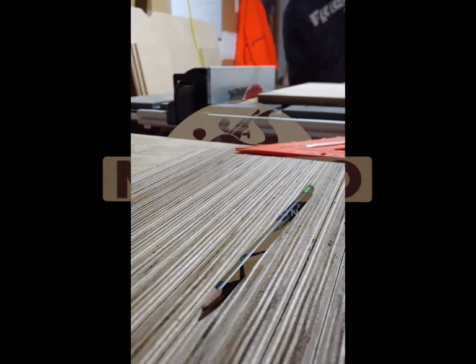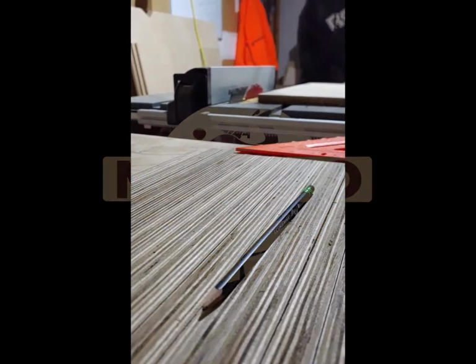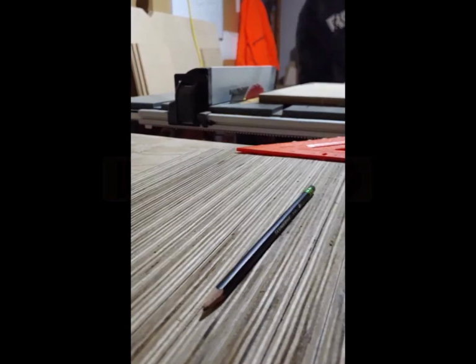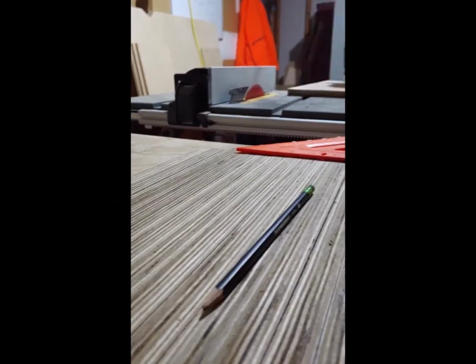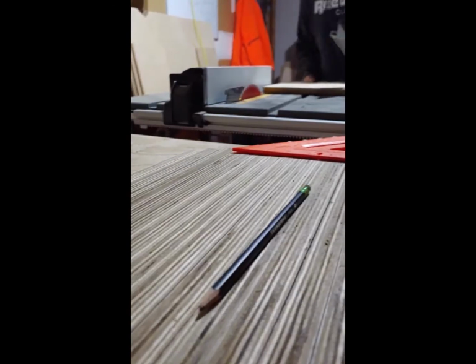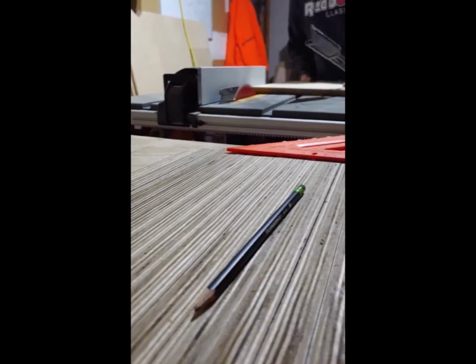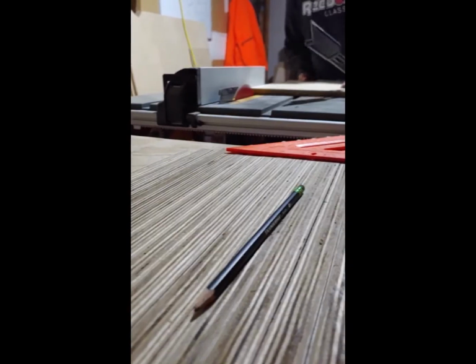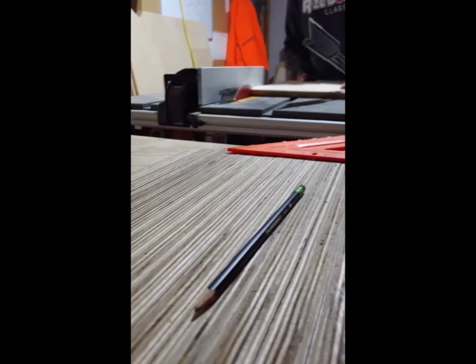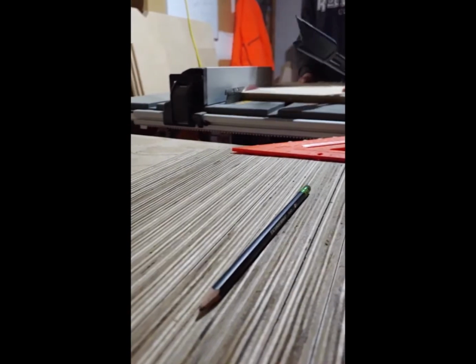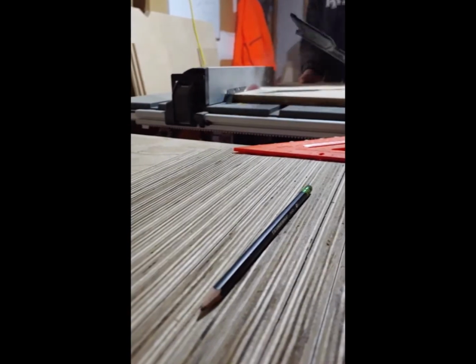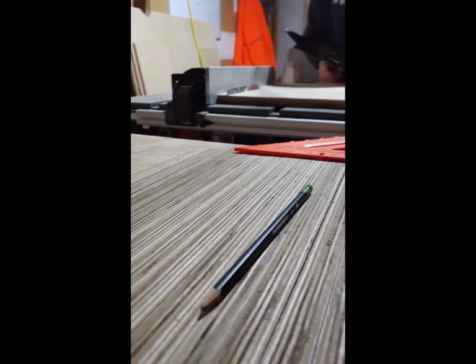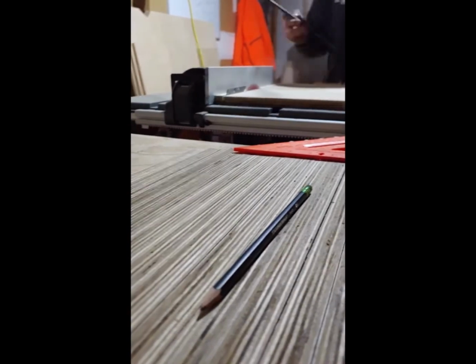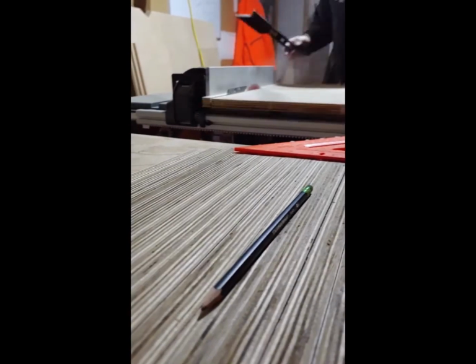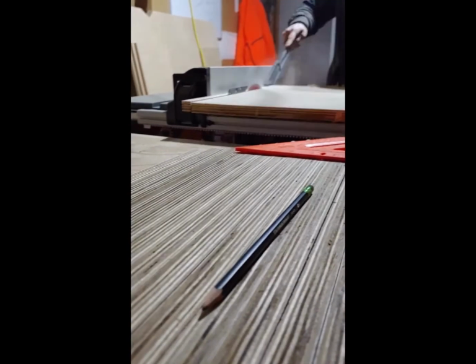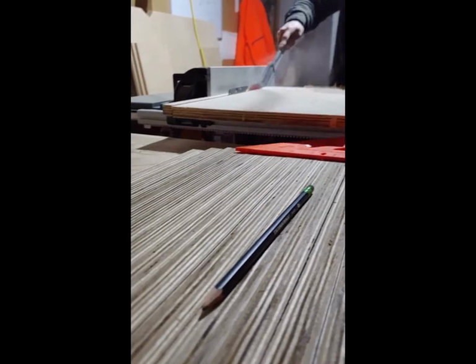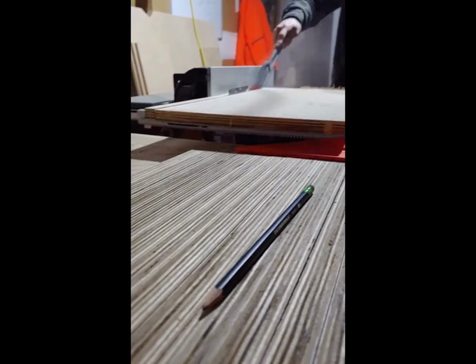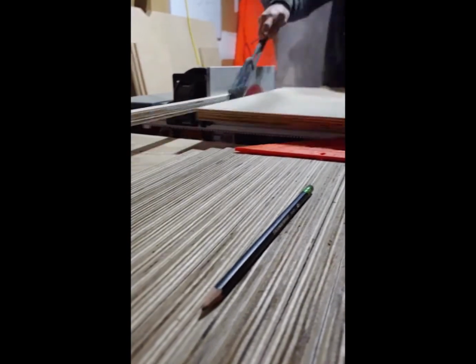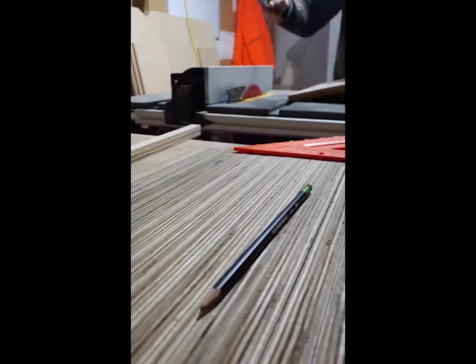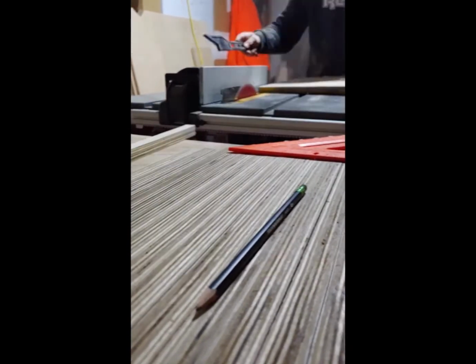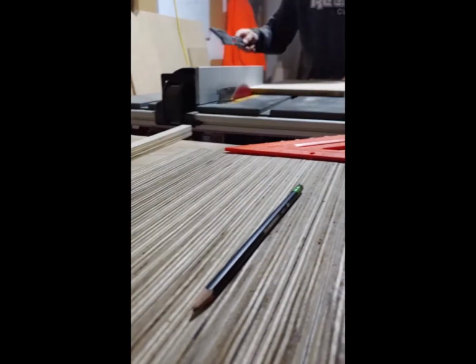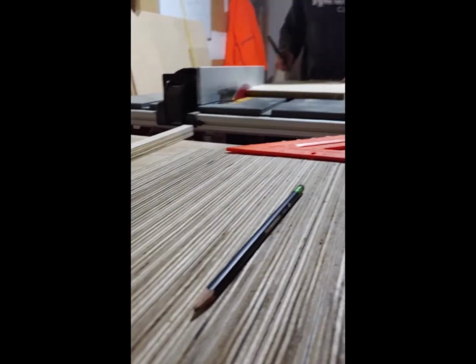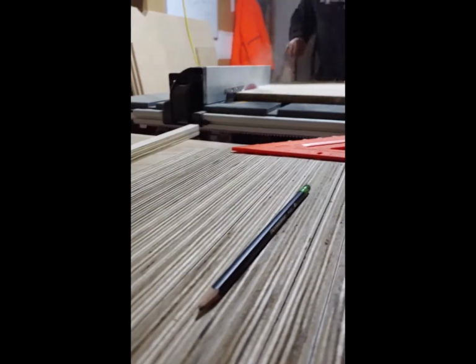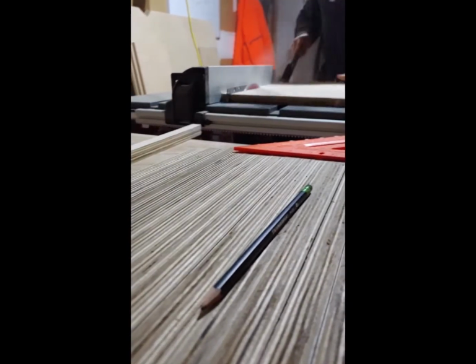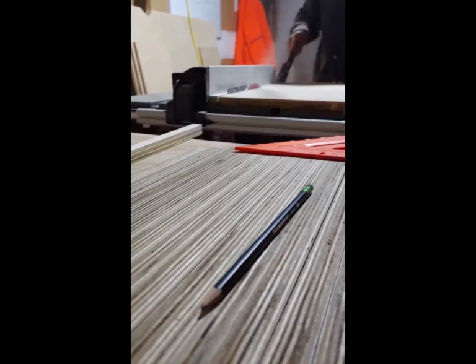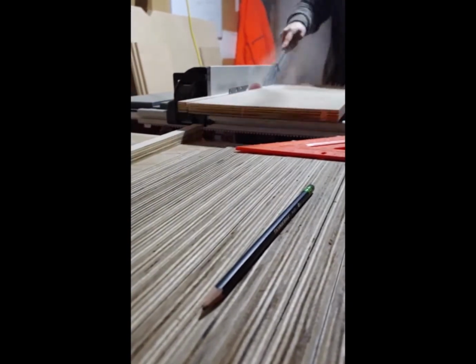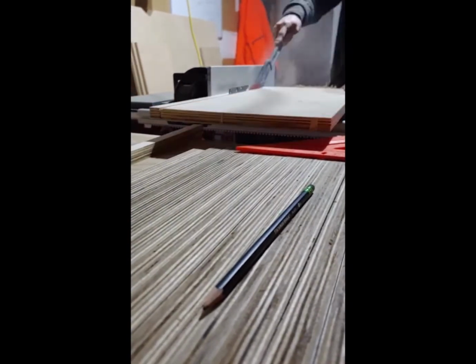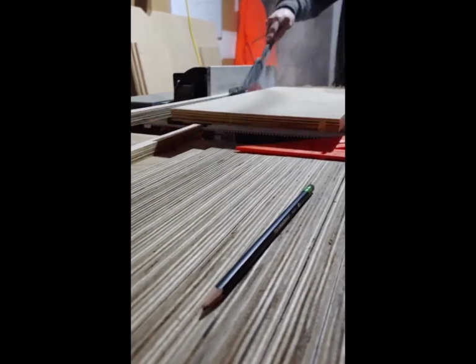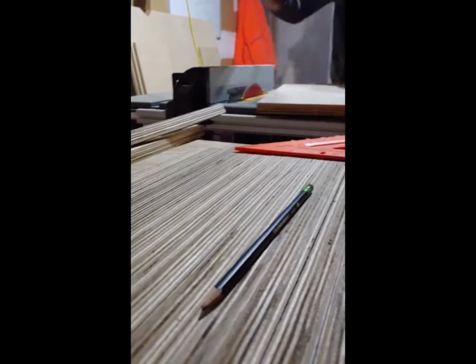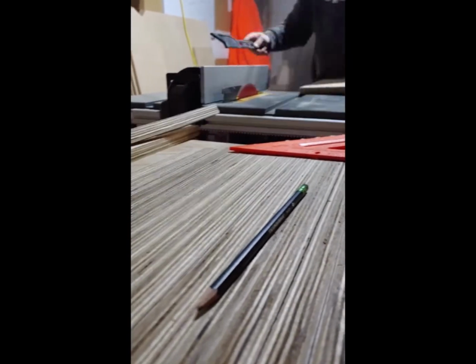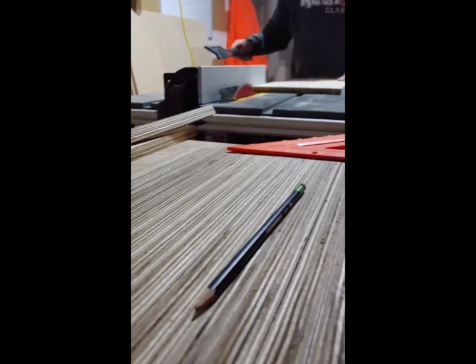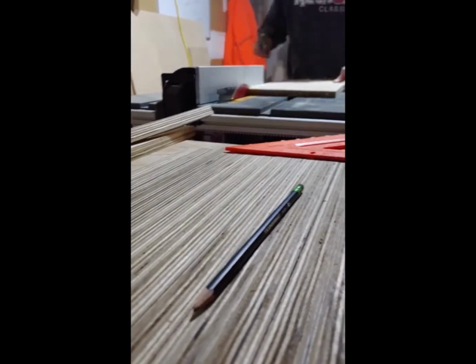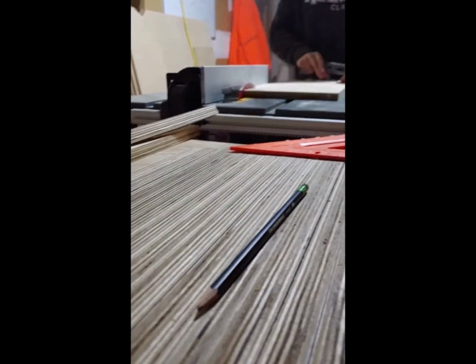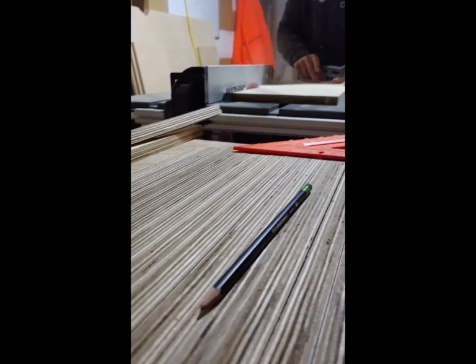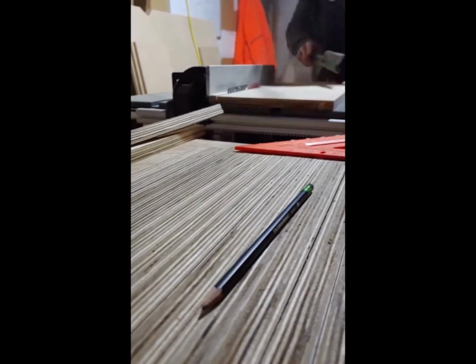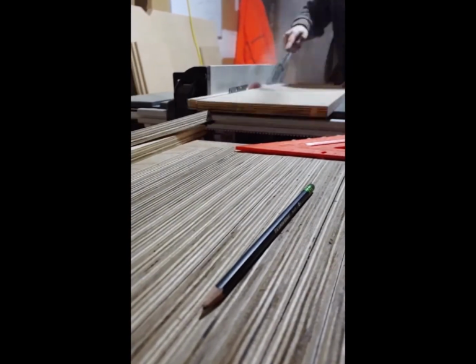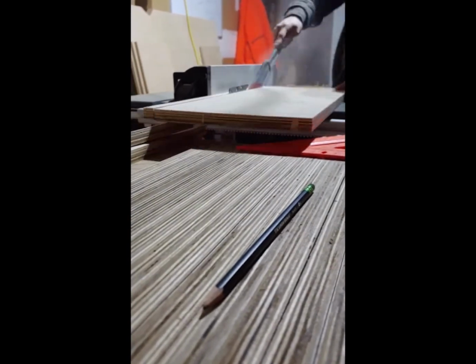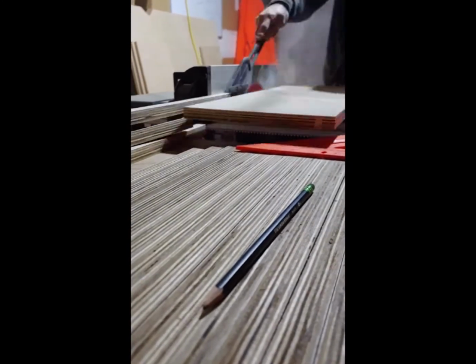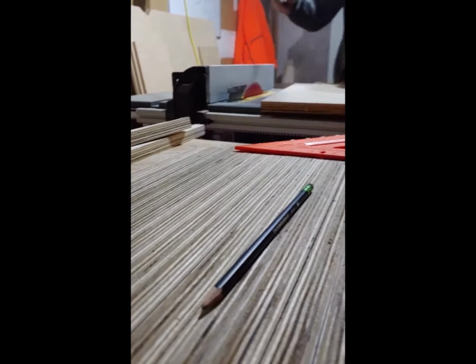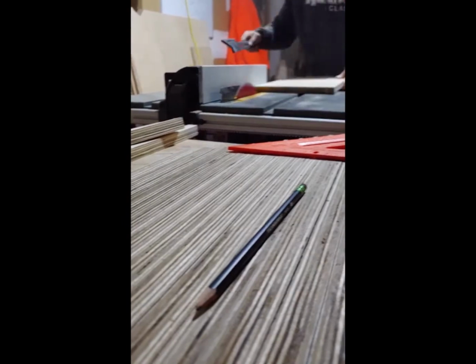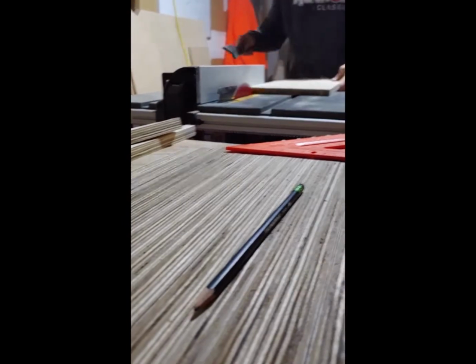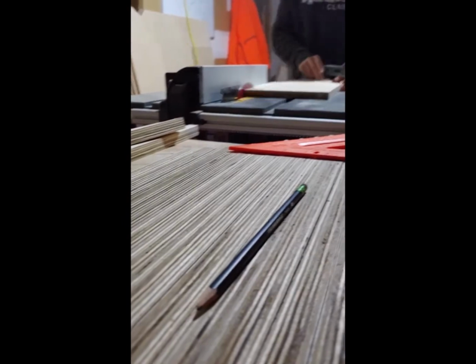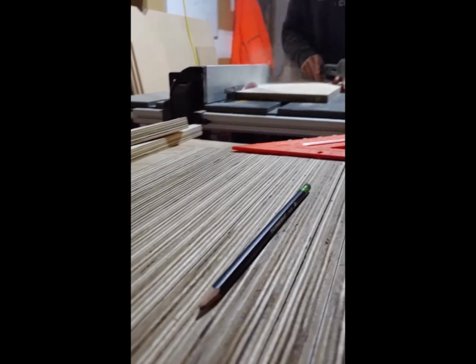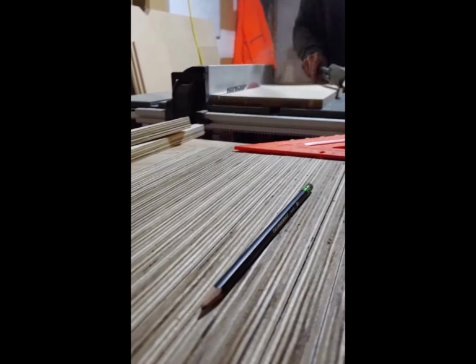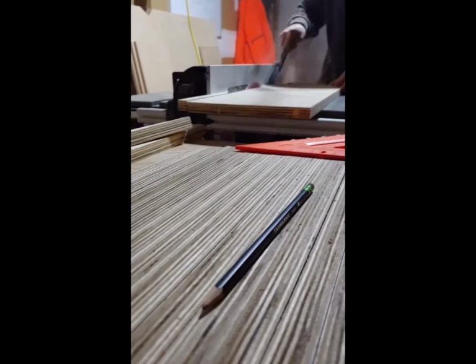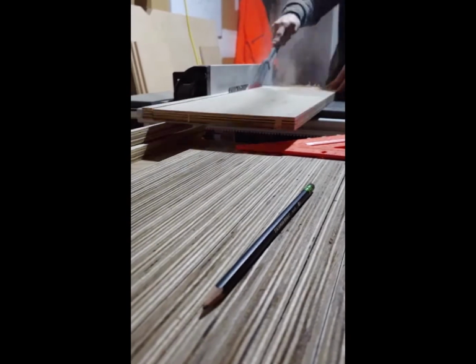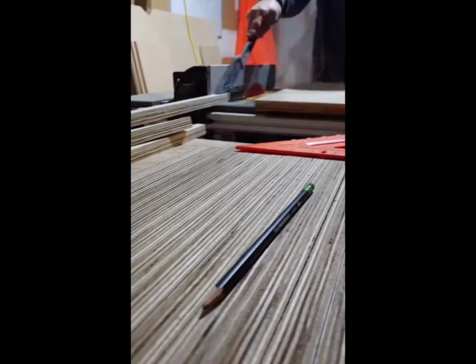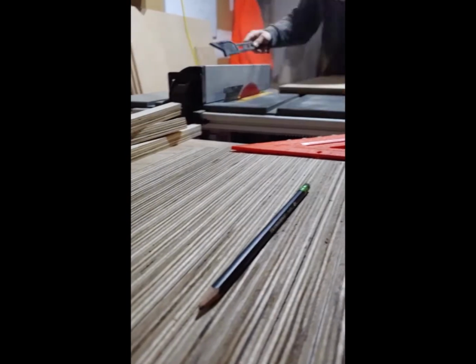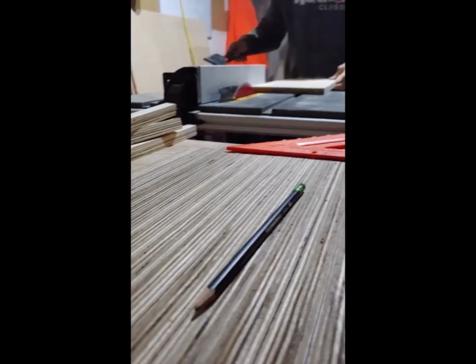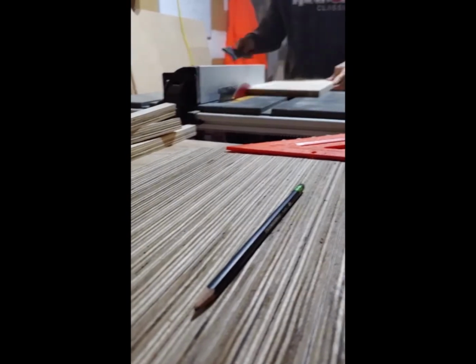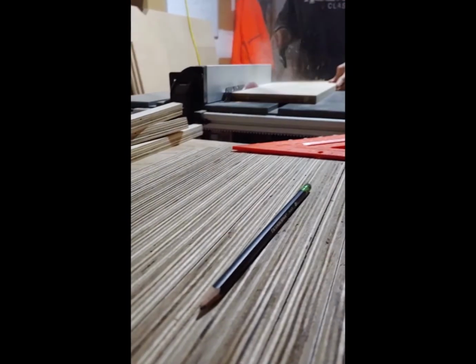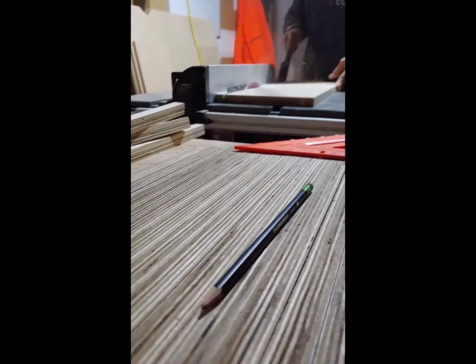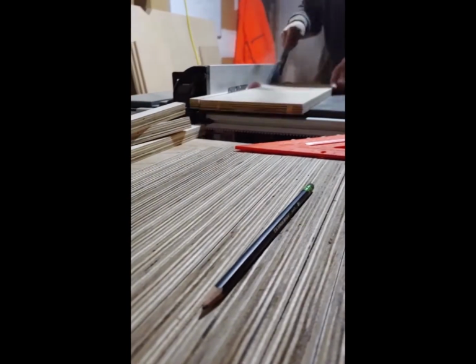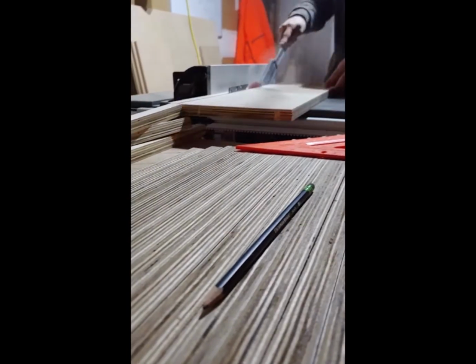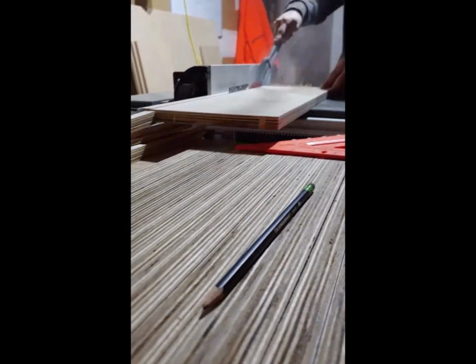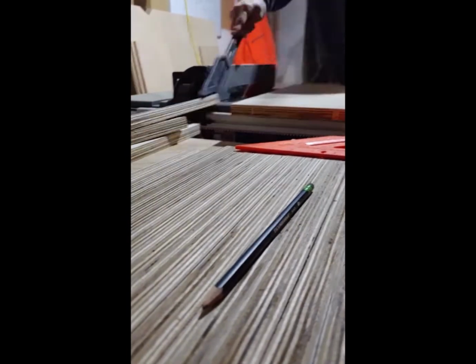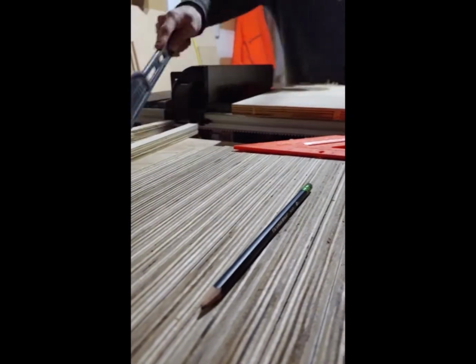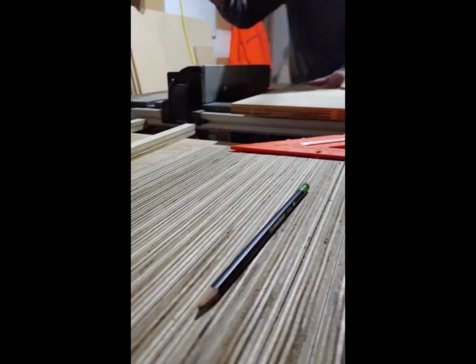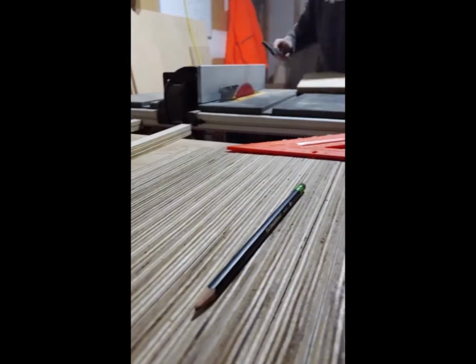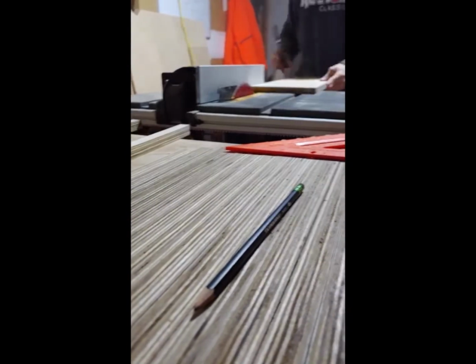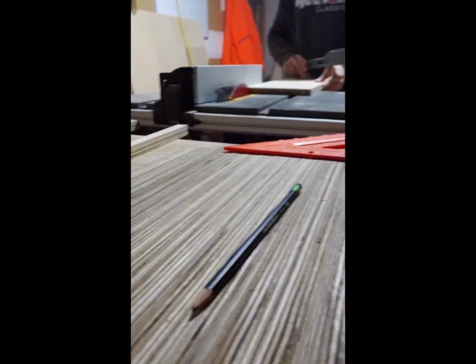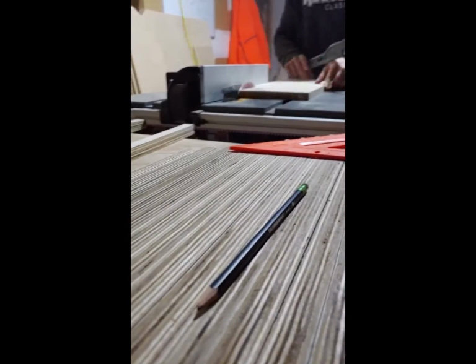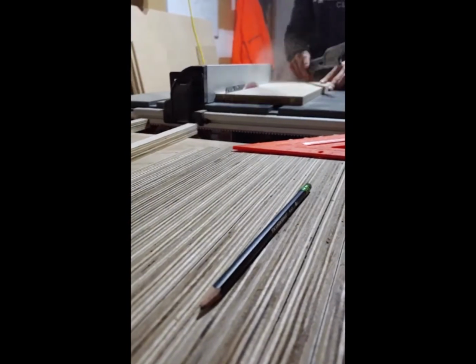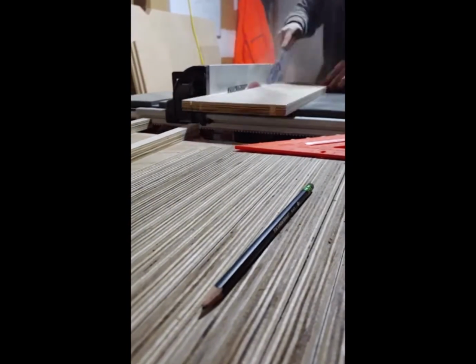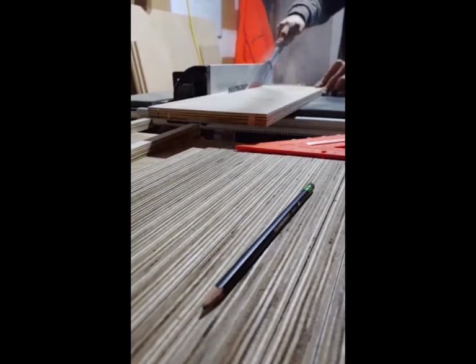What's going on and welcome back to Mobile Custom Creations. For this build we're going to be making a patterned plywood box out of Baltic birch plywood.